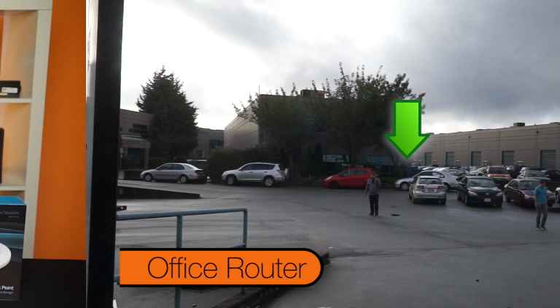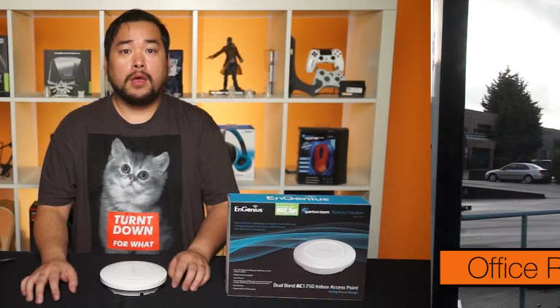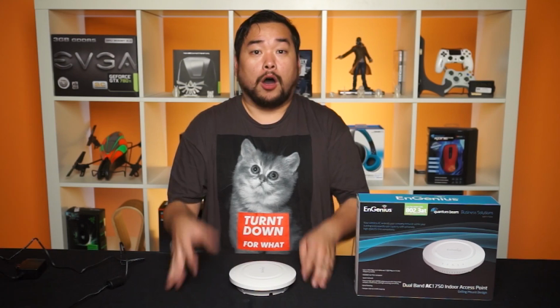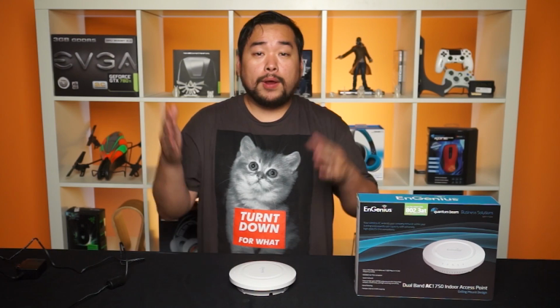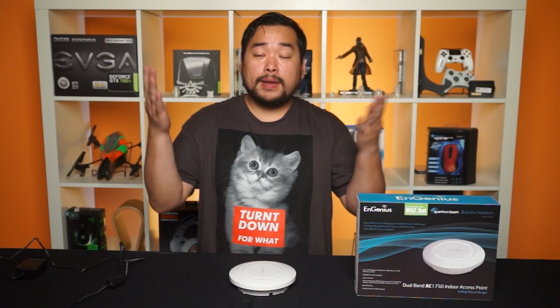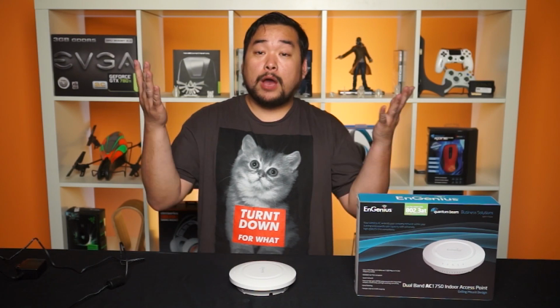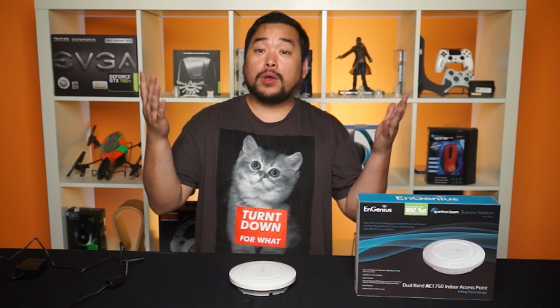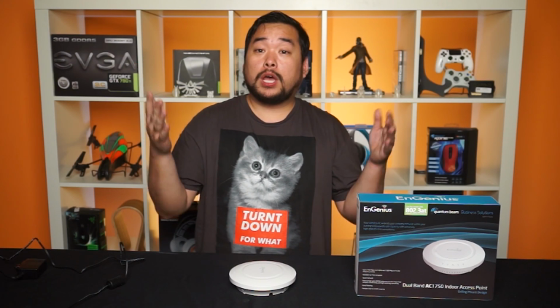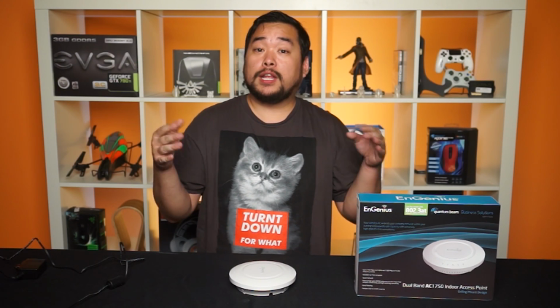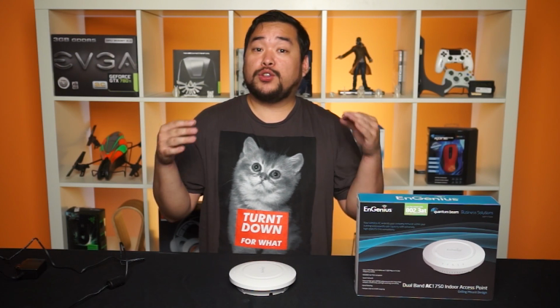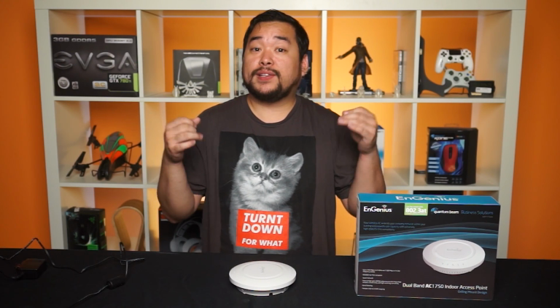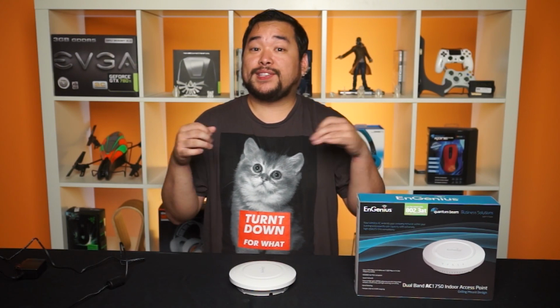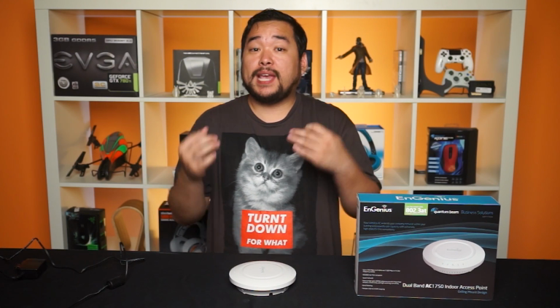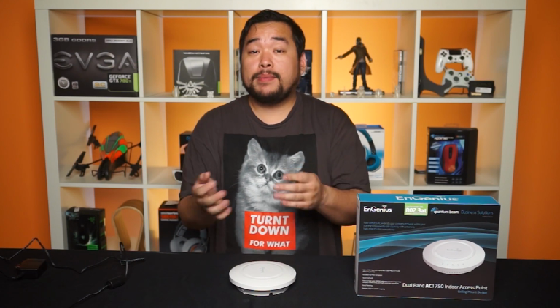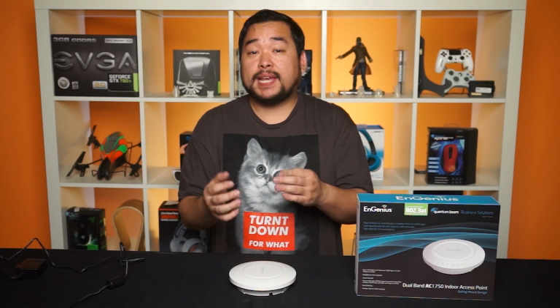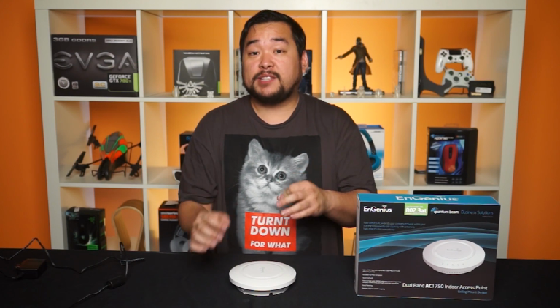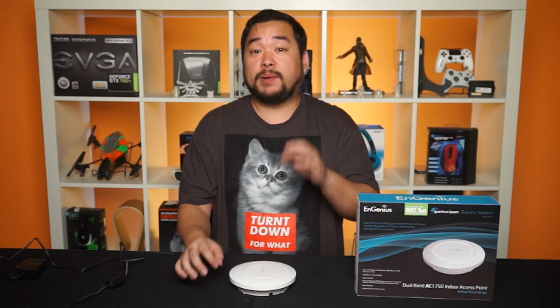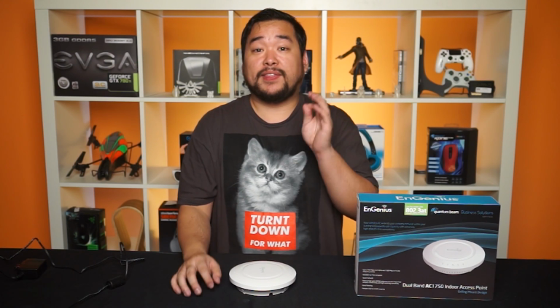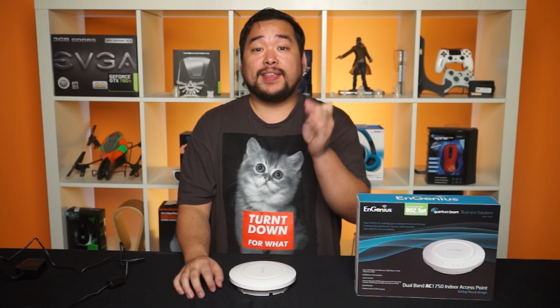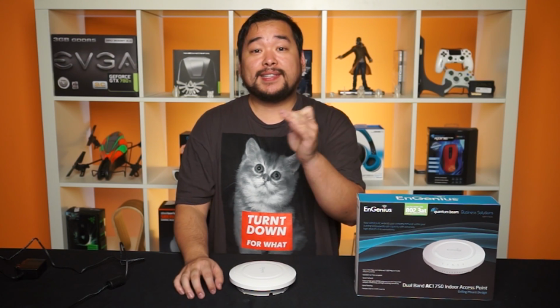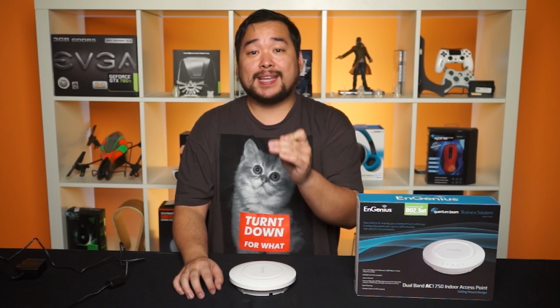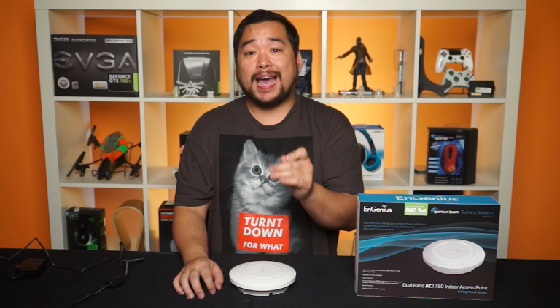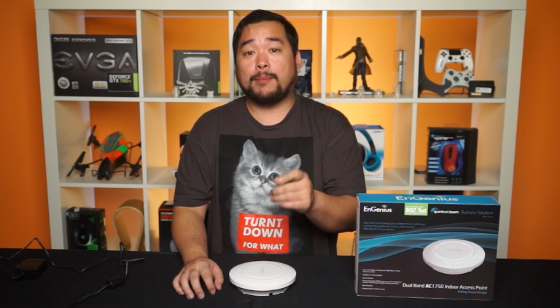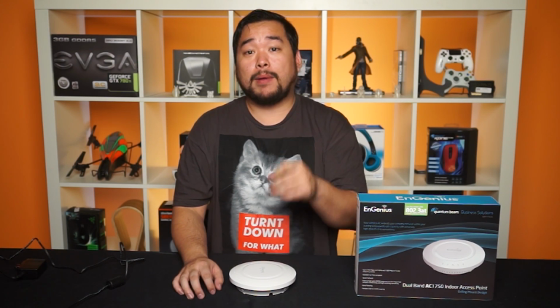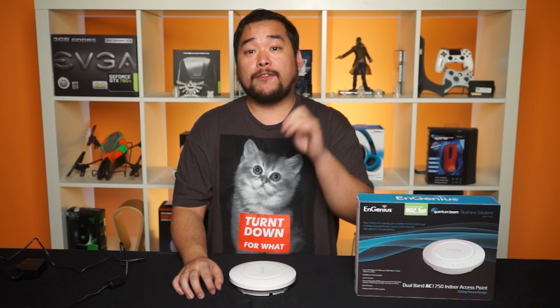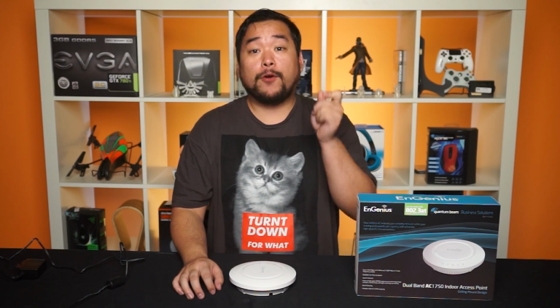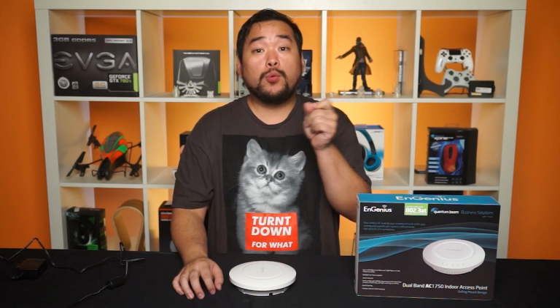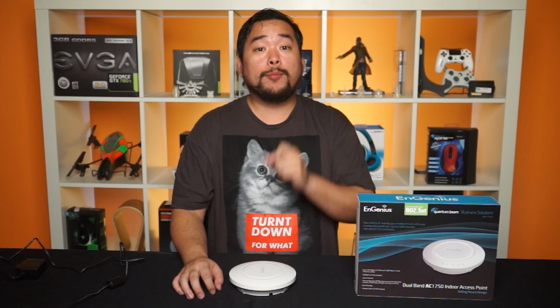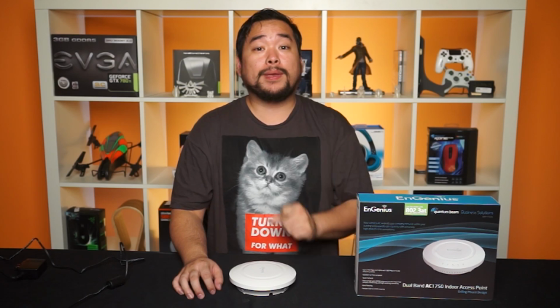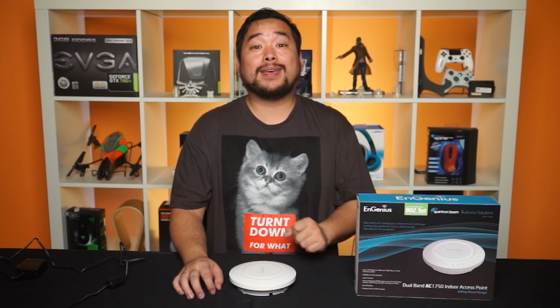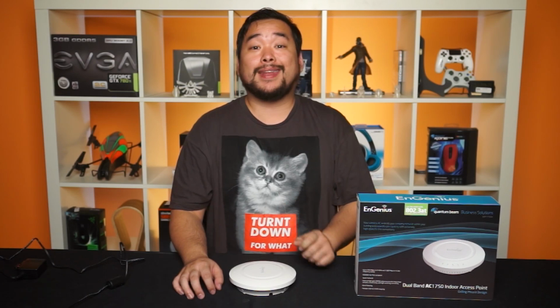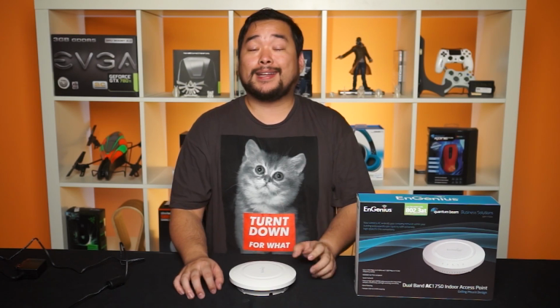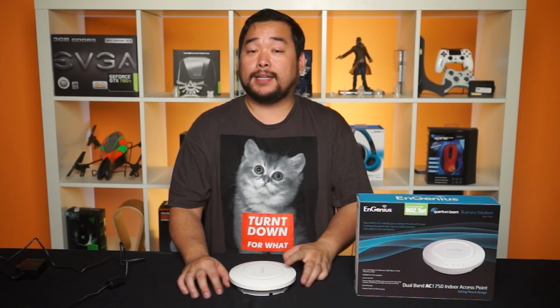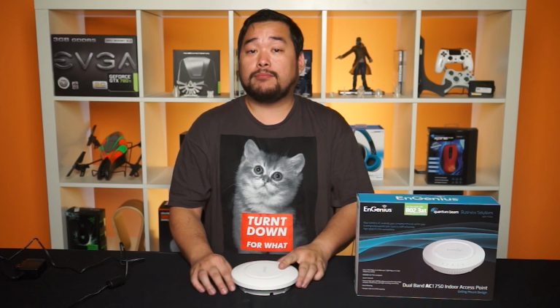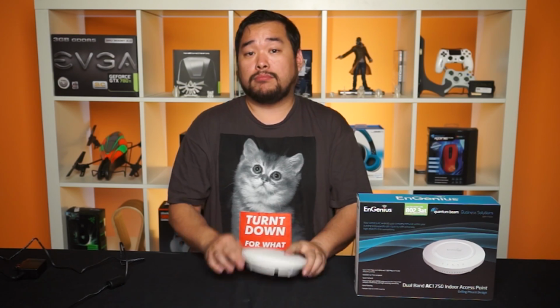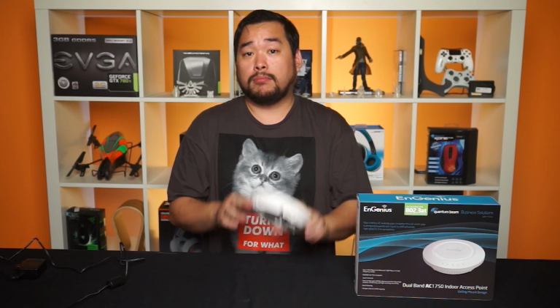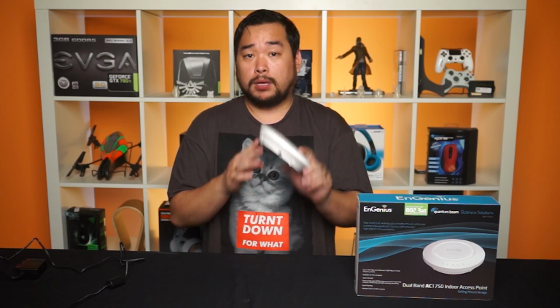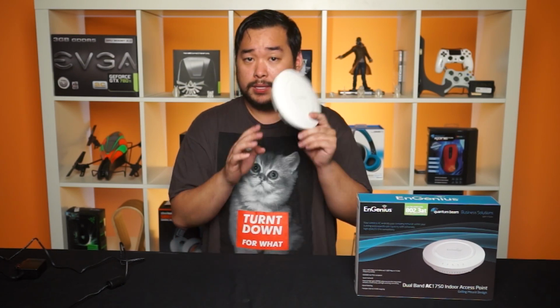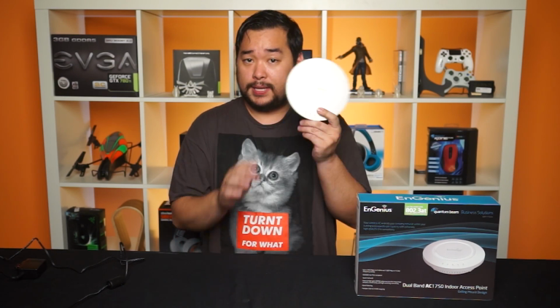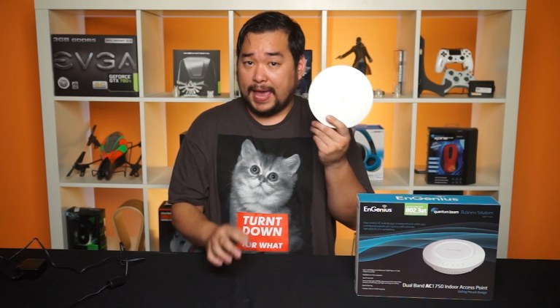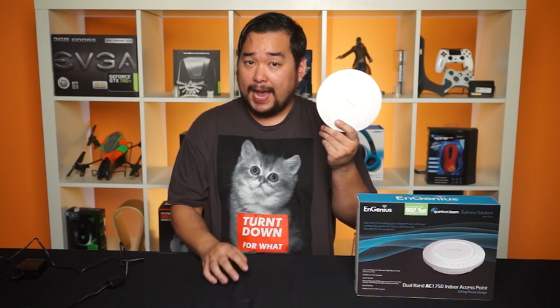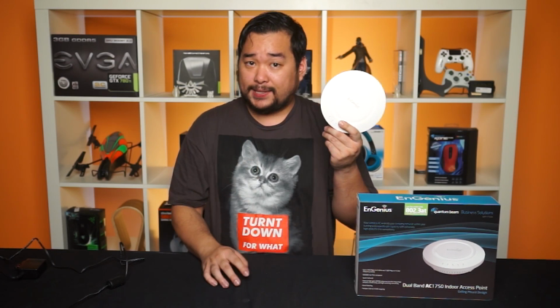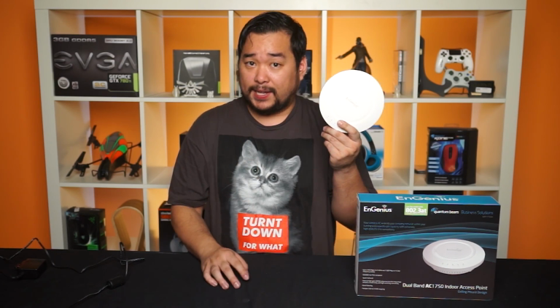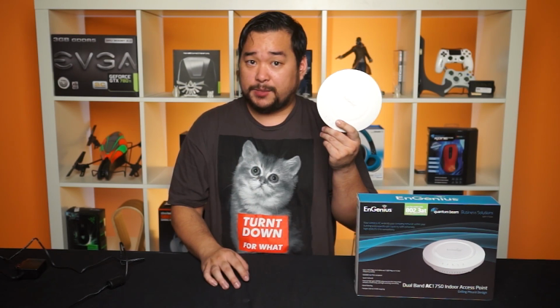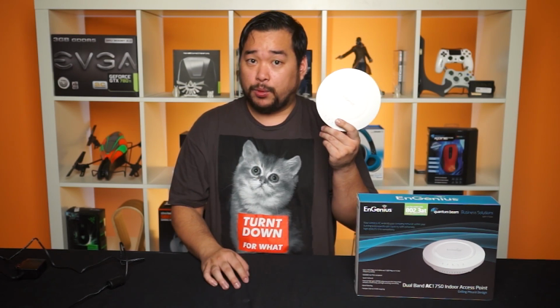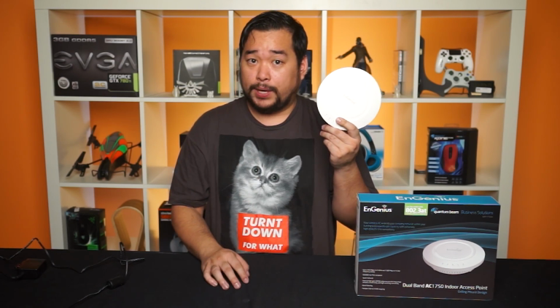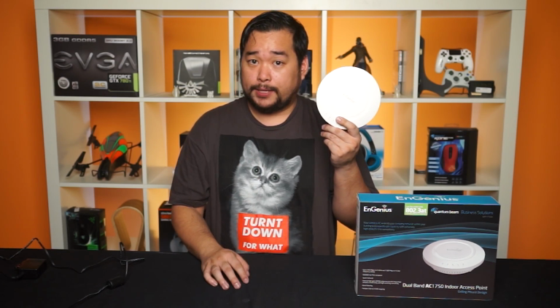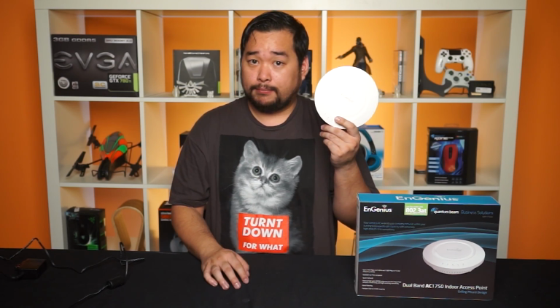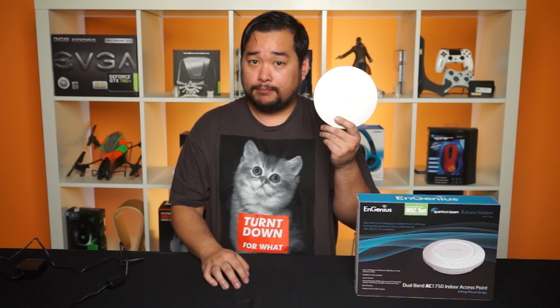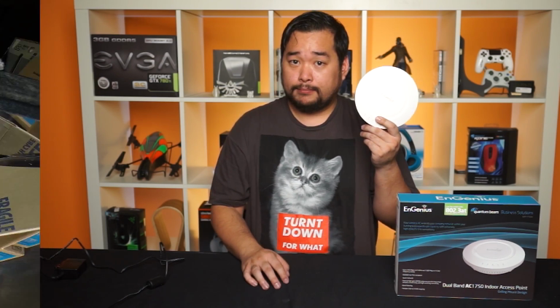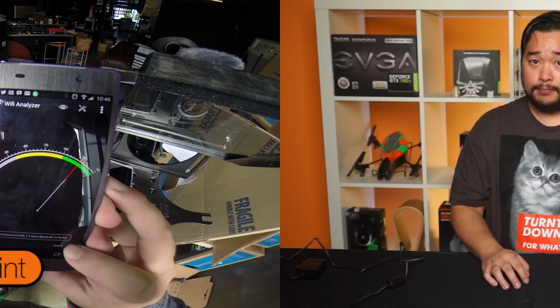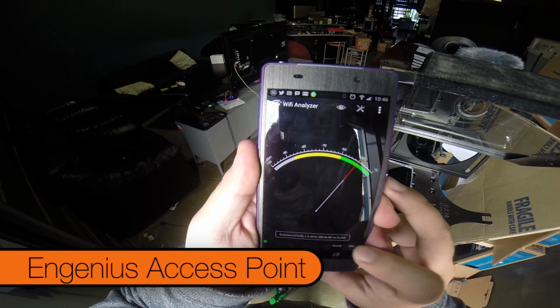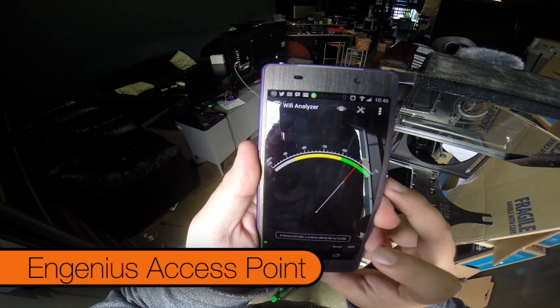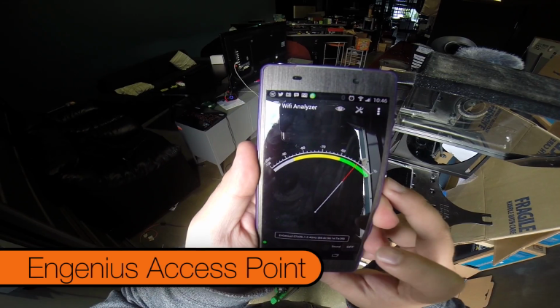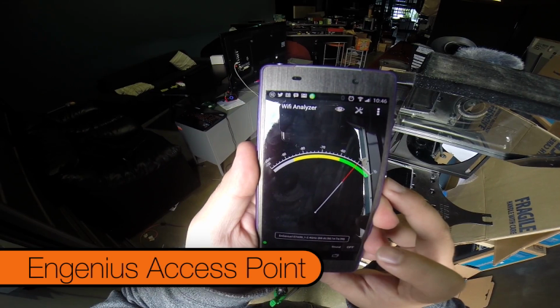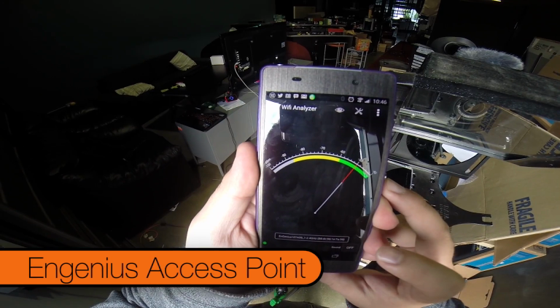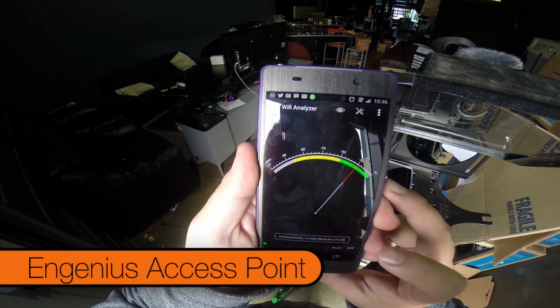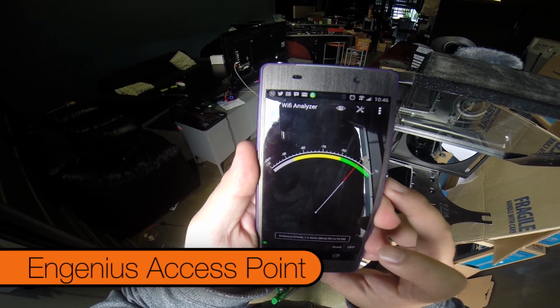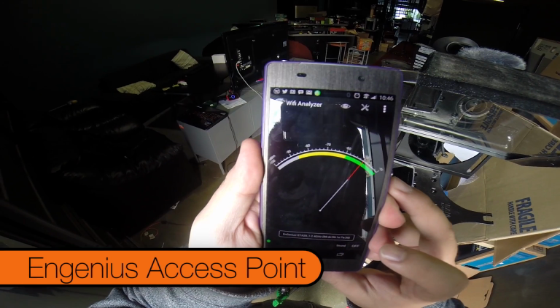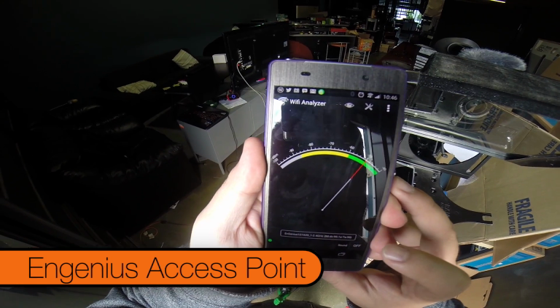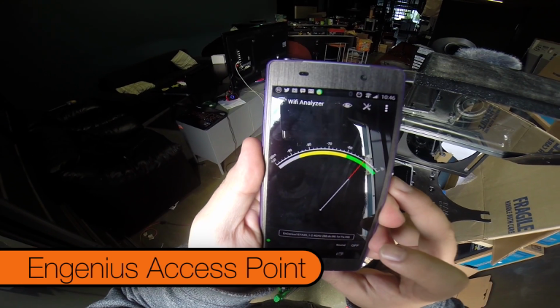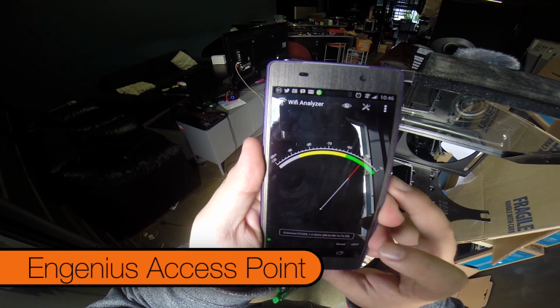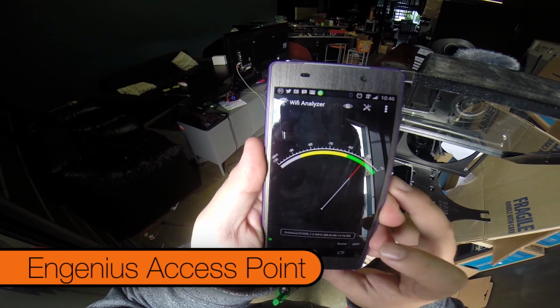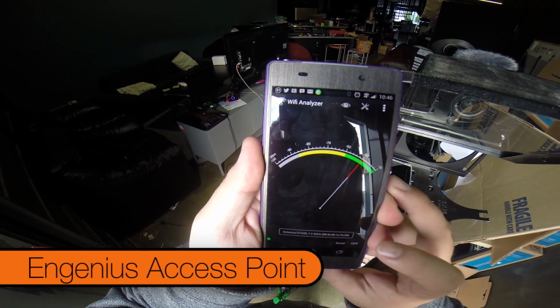All right, now we're going to do the same test, but this time my phone will be connected to the access point.